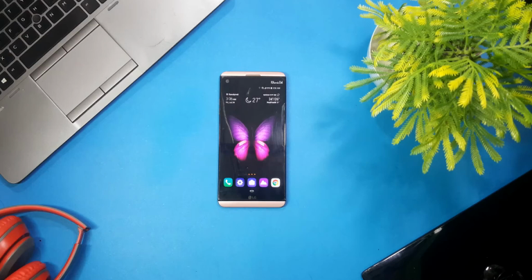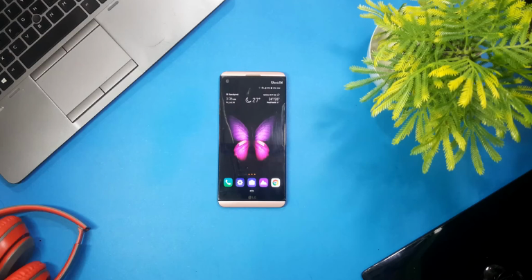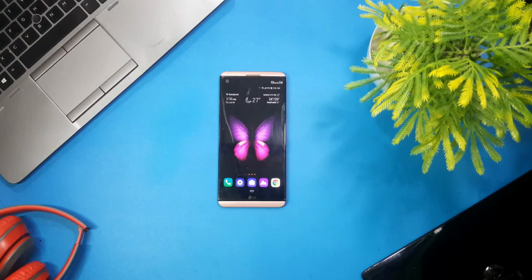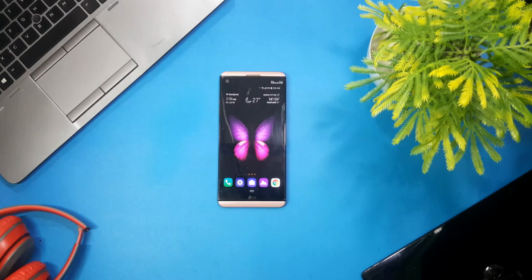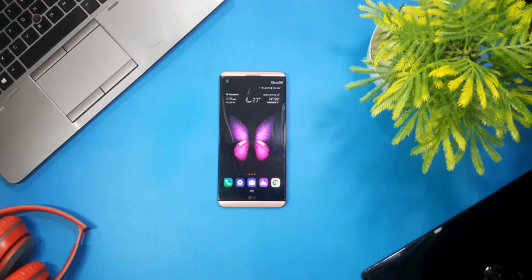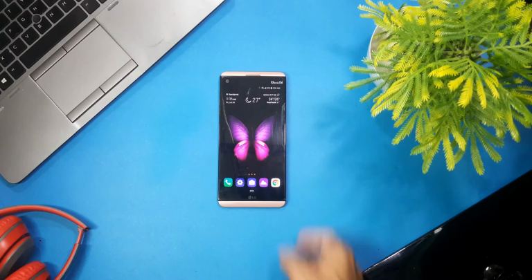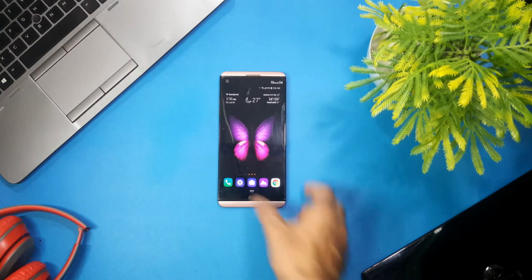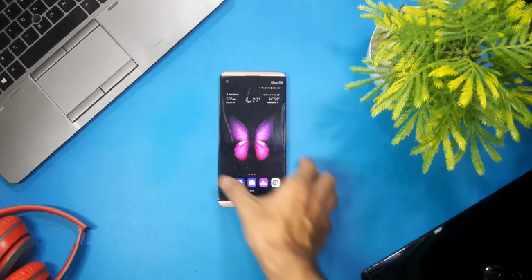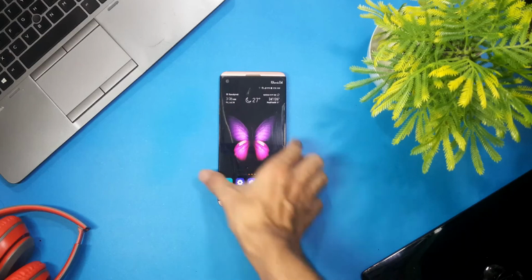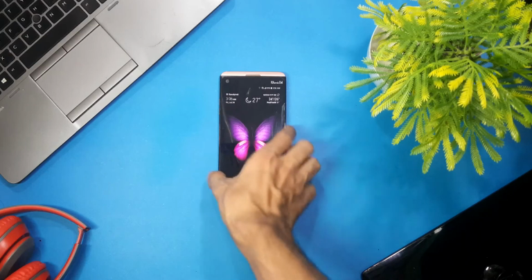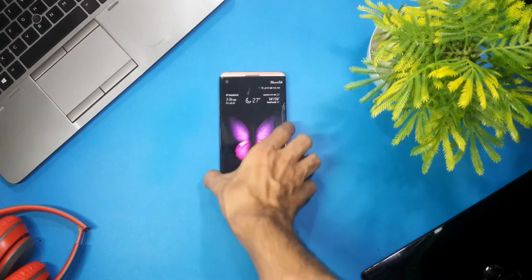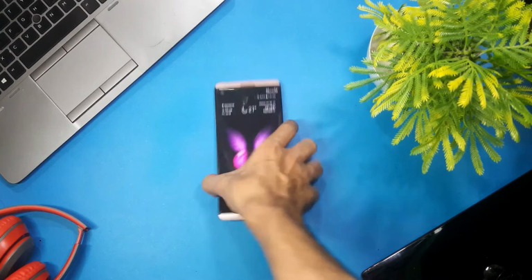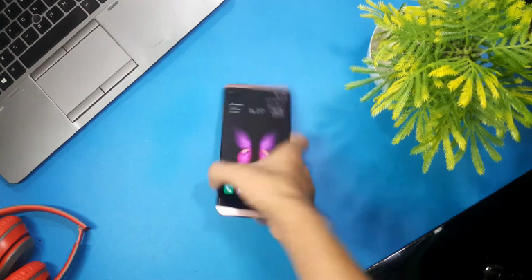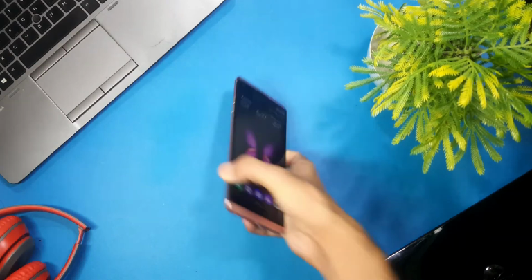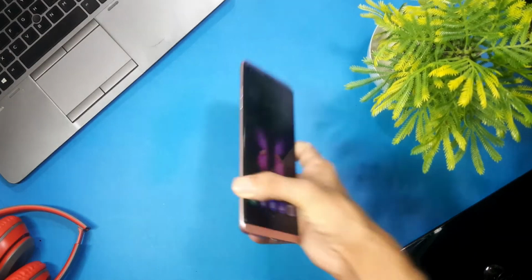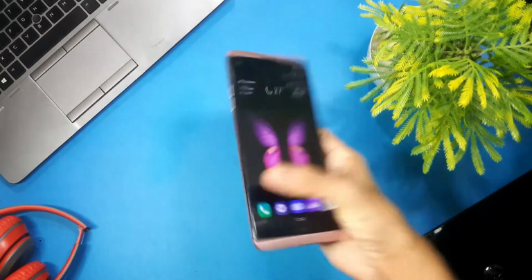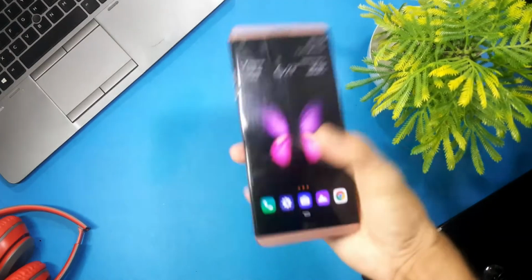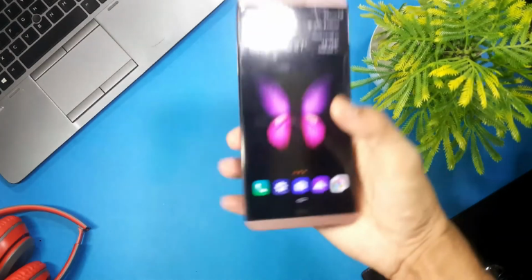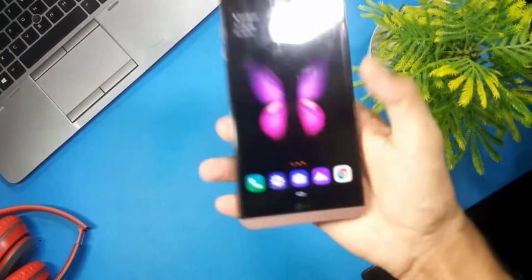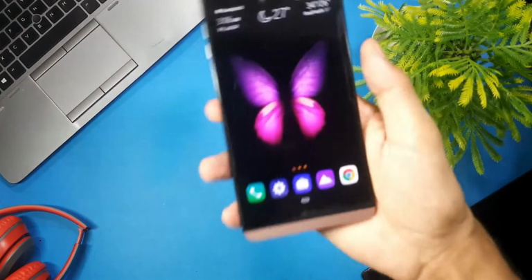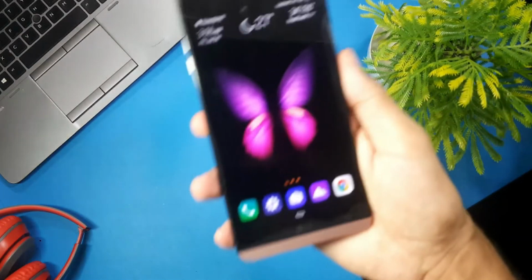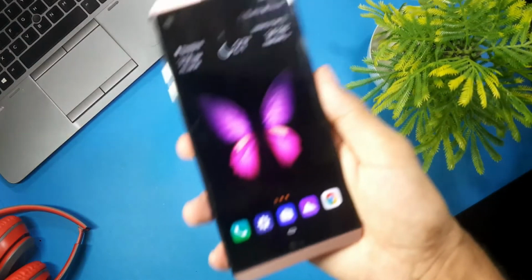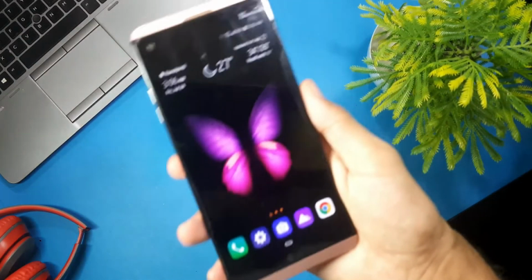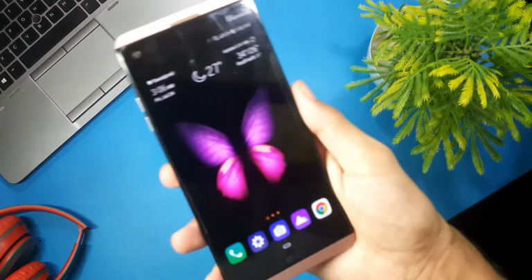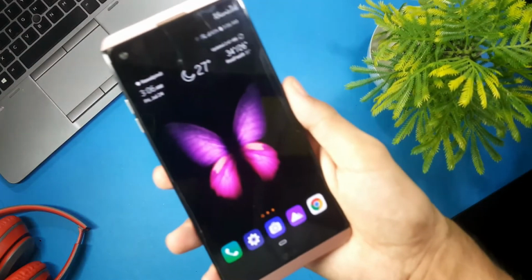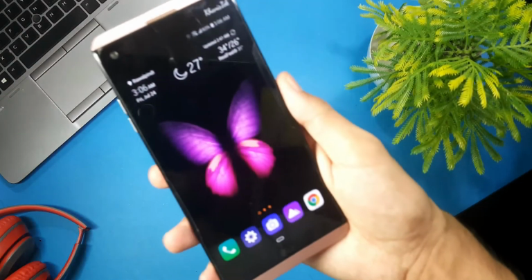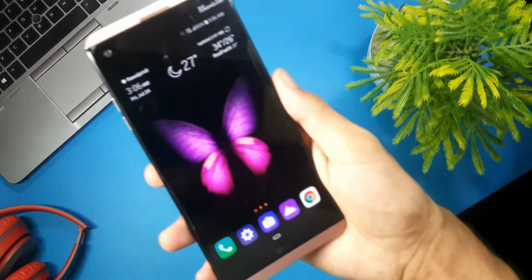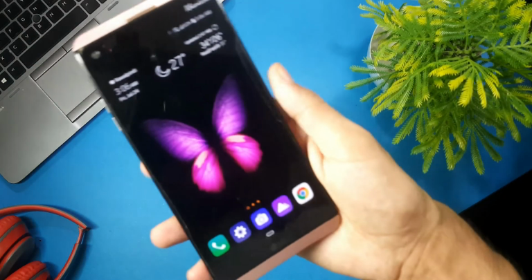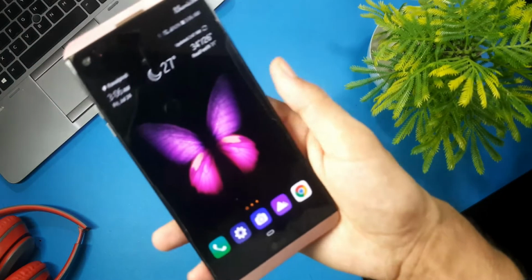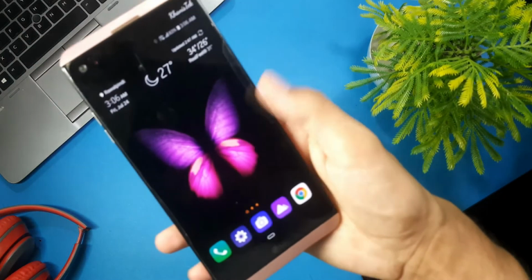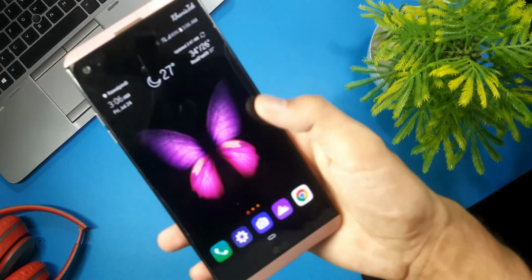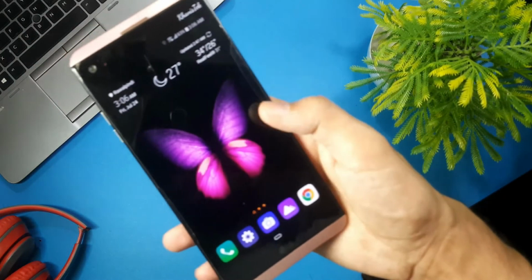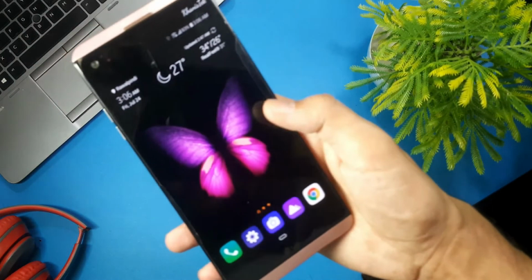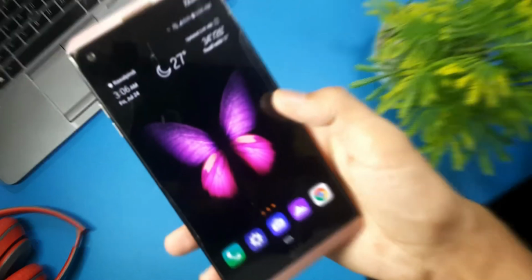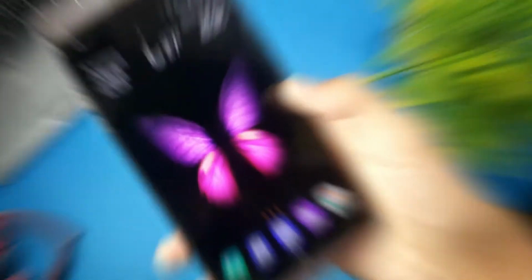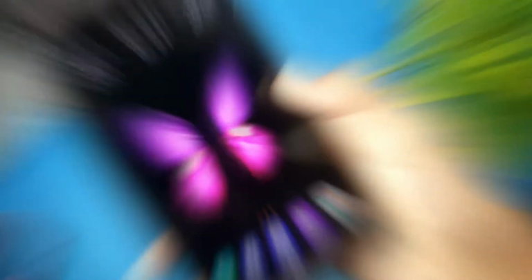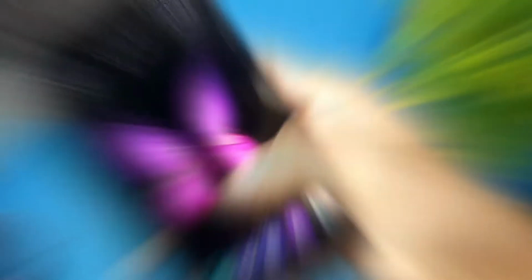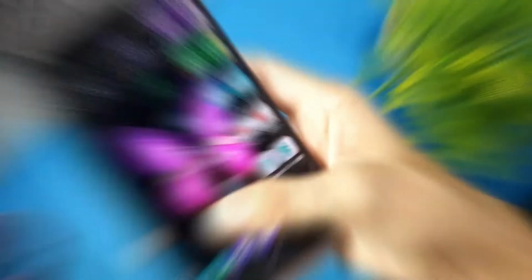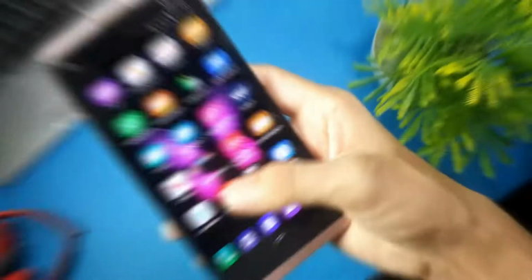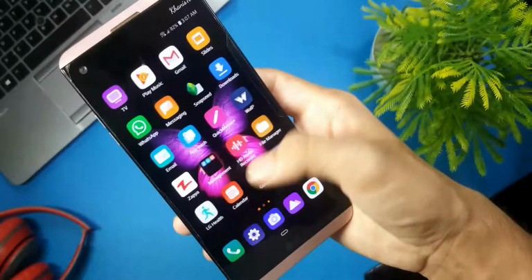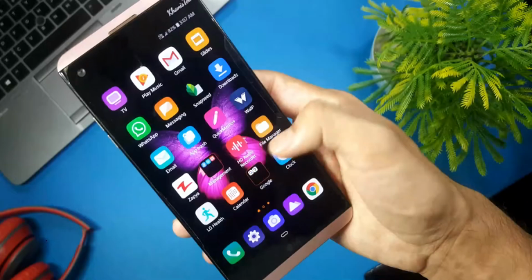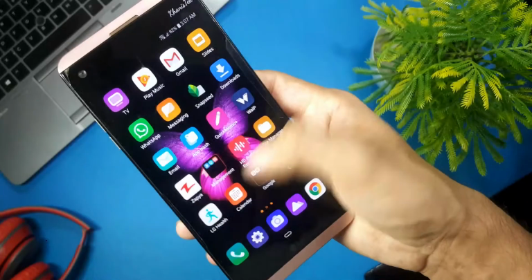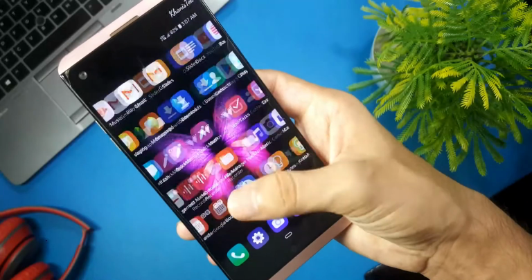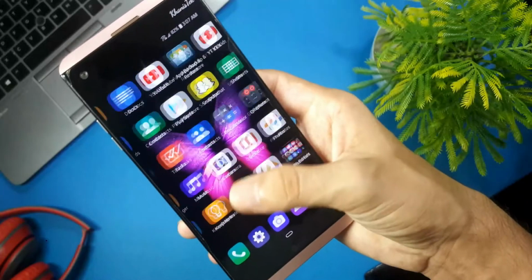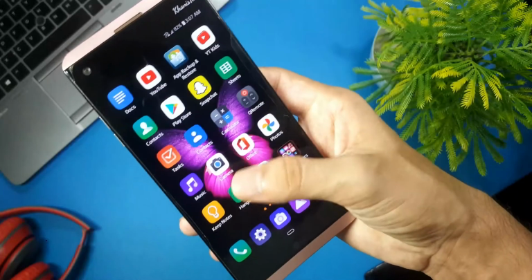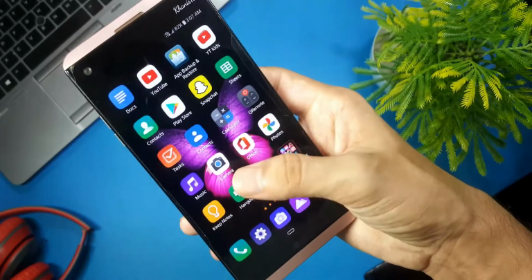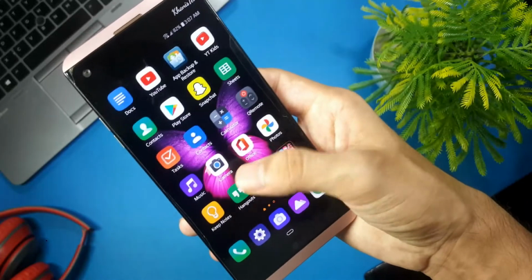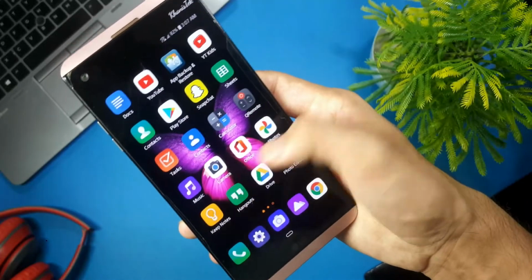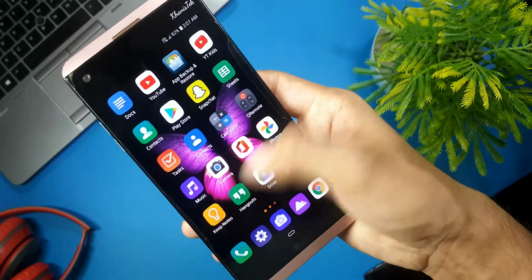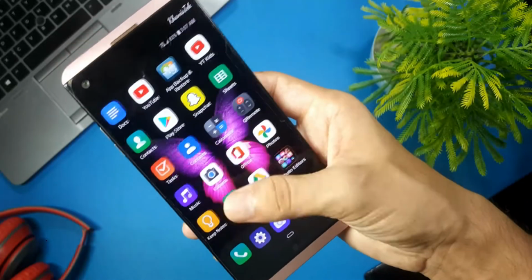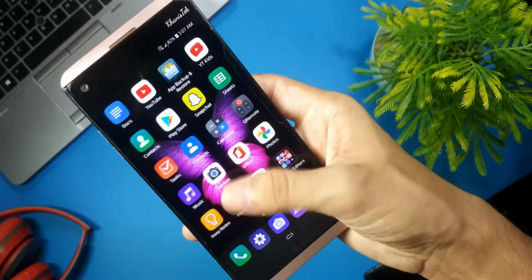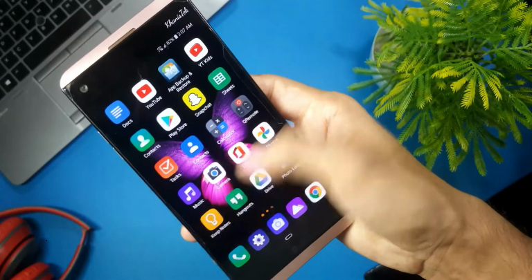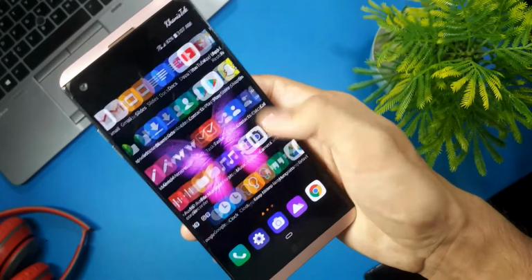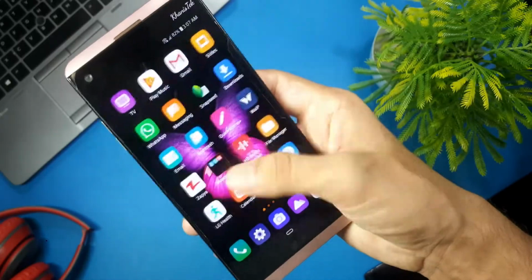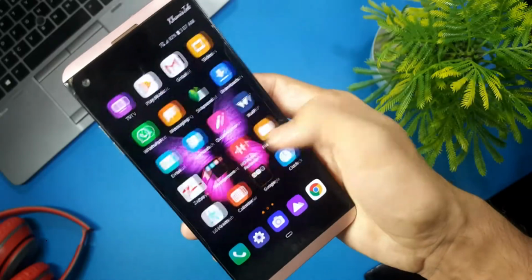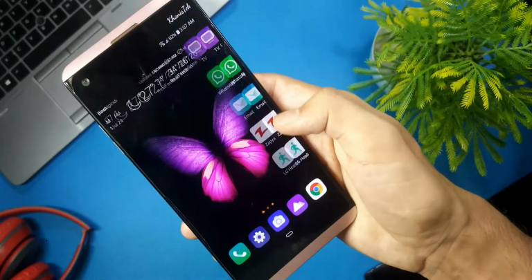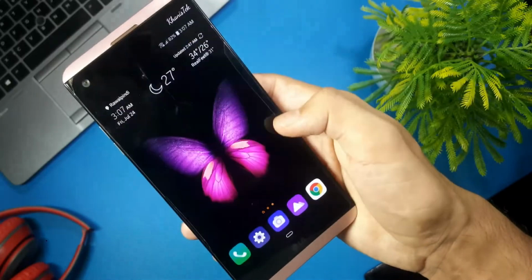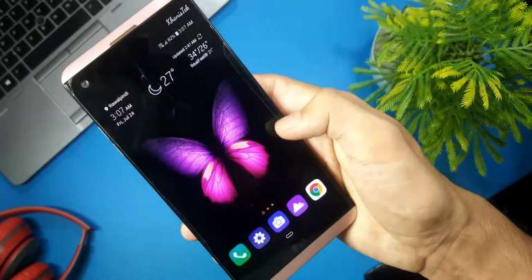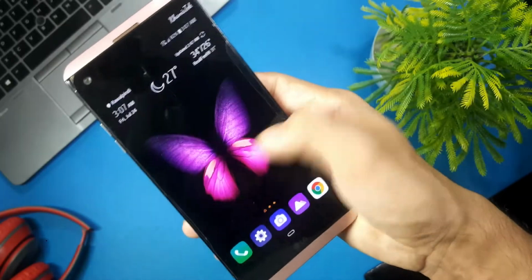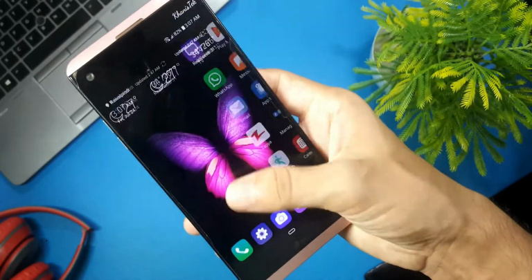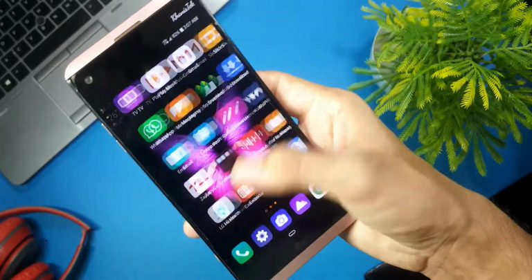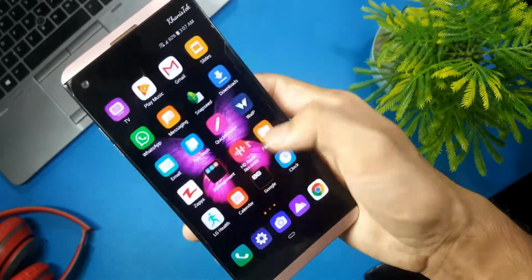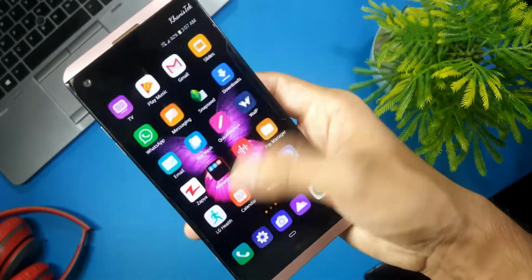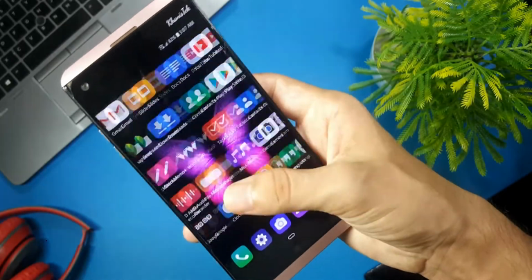Hi guys, in this video I am going to show you how you can install the official Android 9 Pie update on your LG V20.